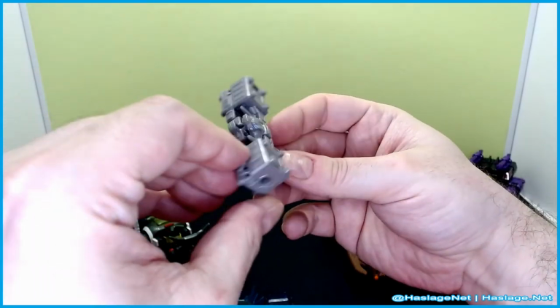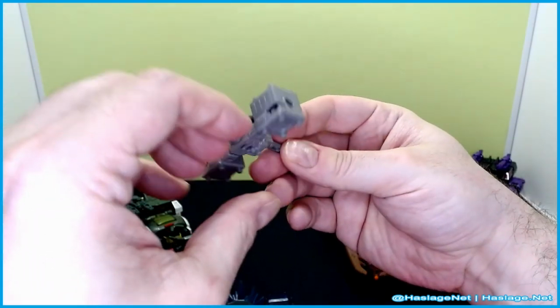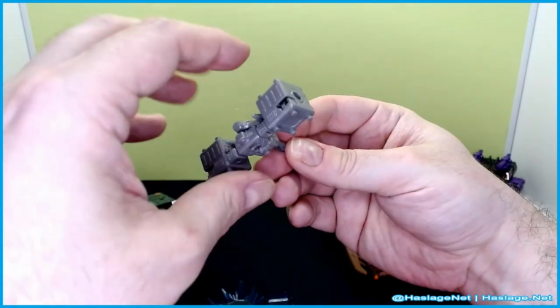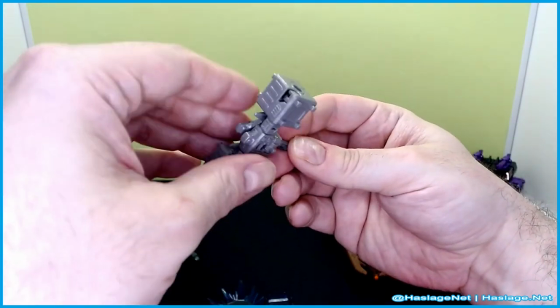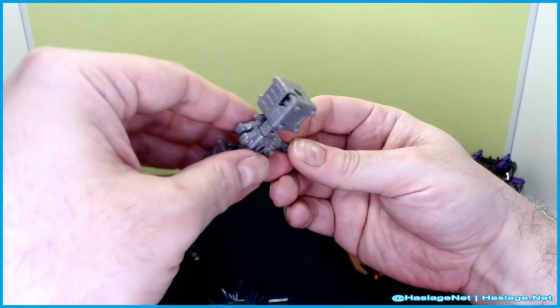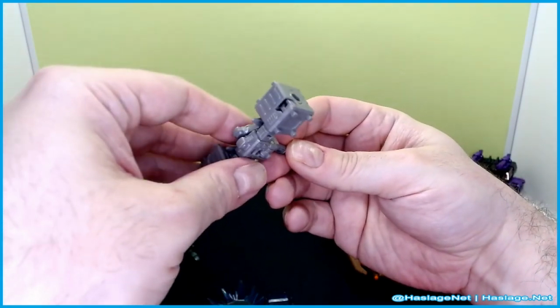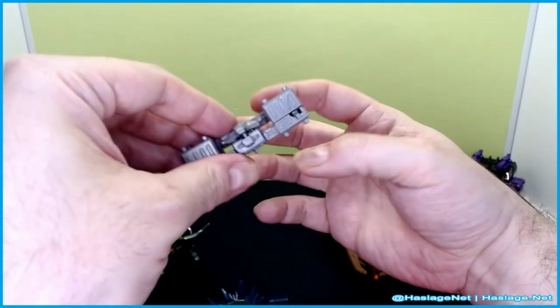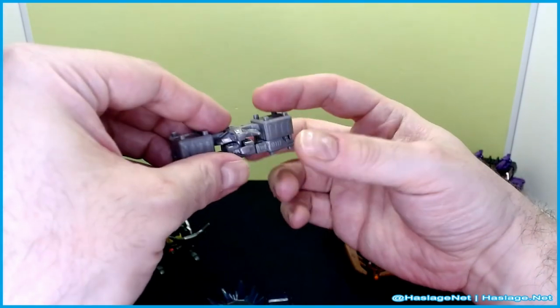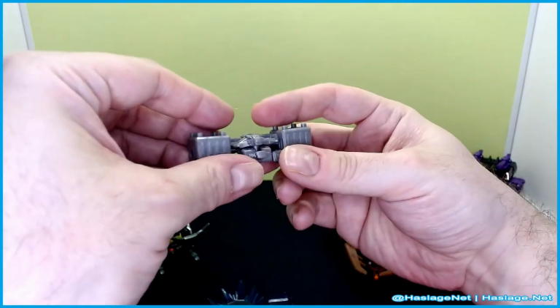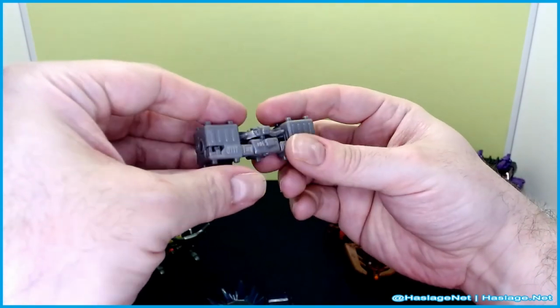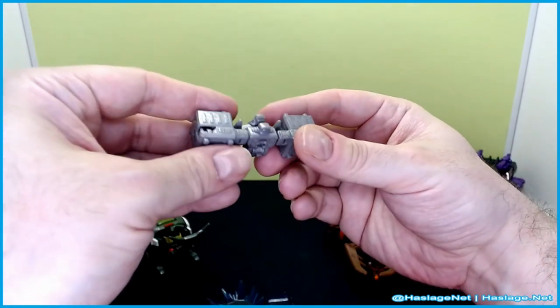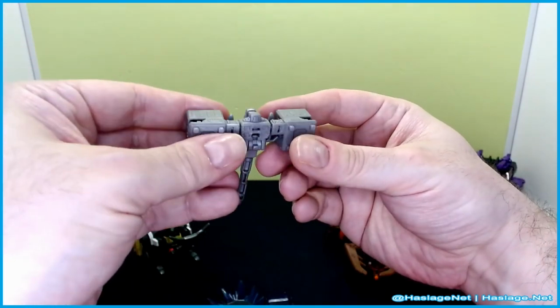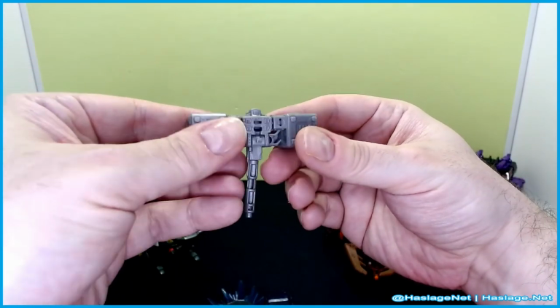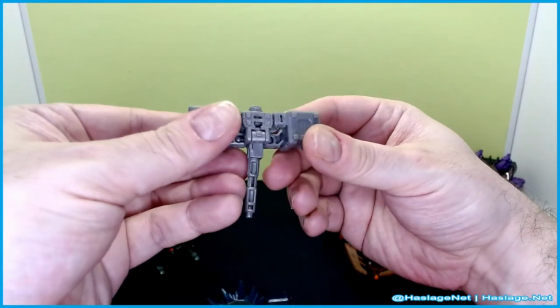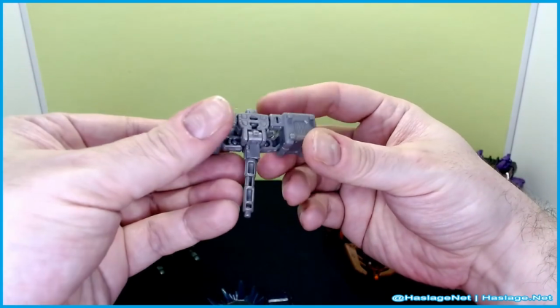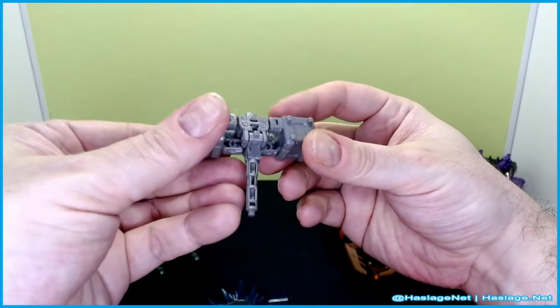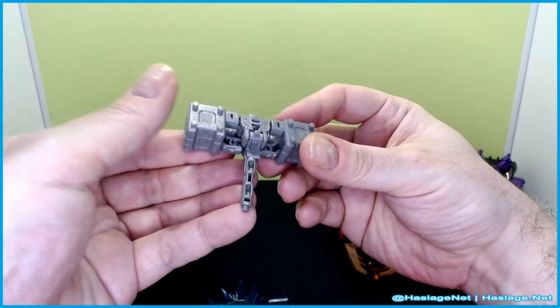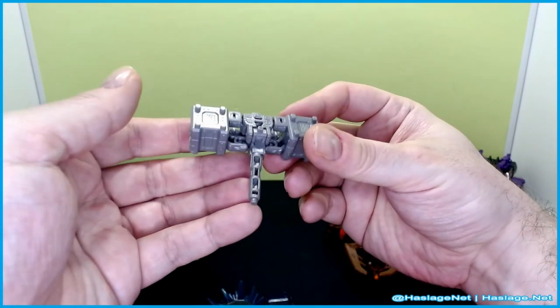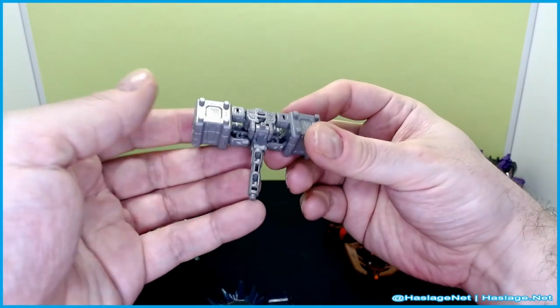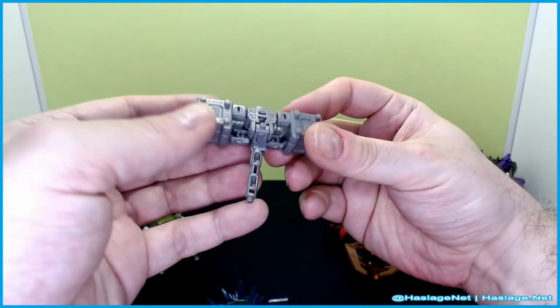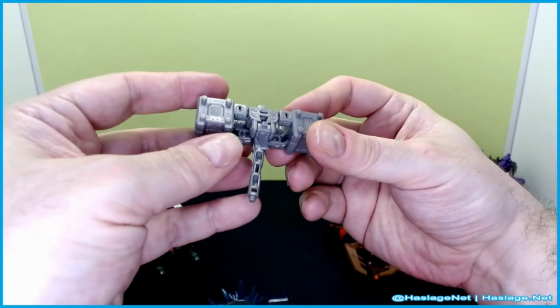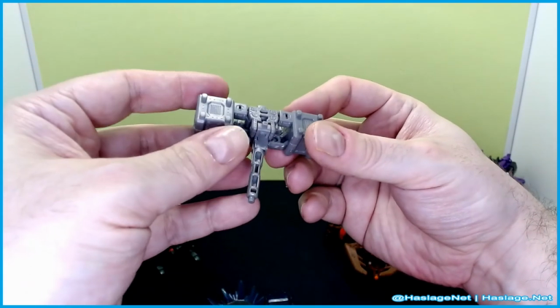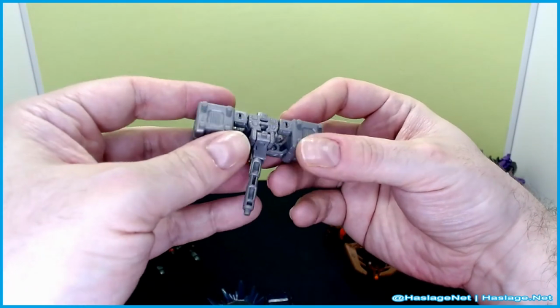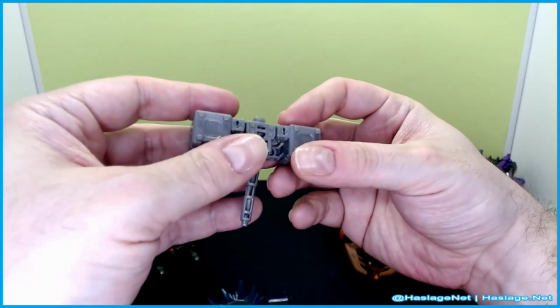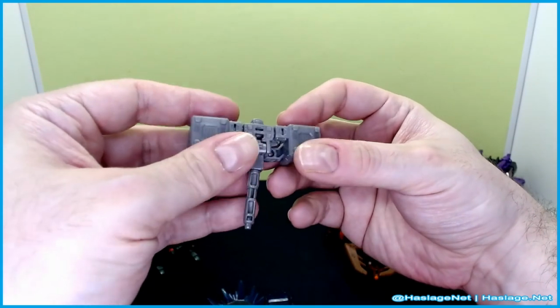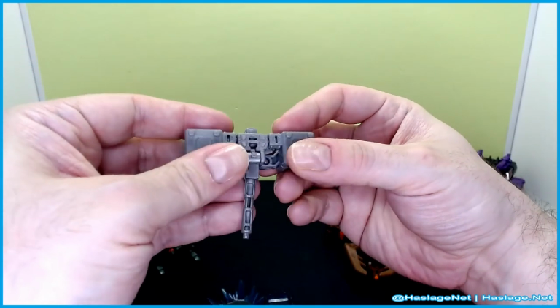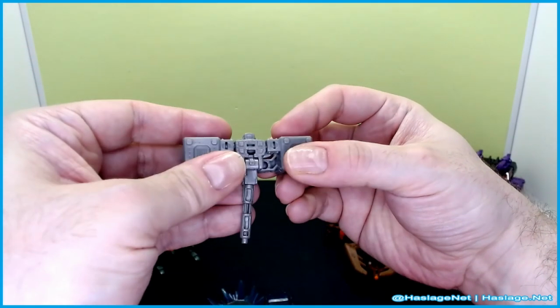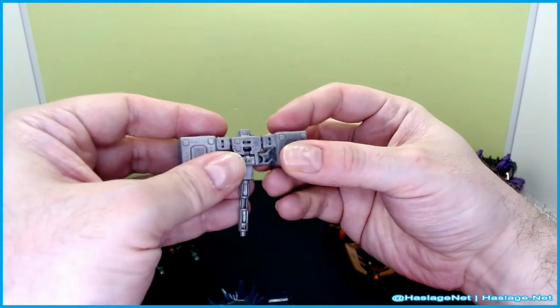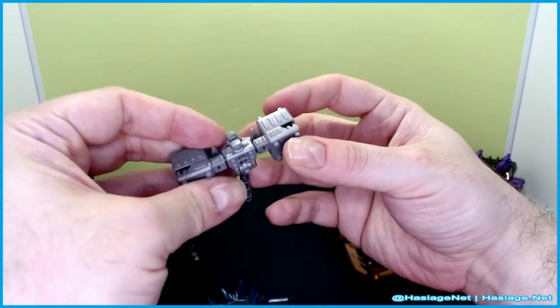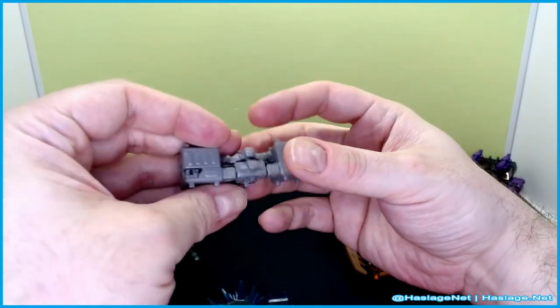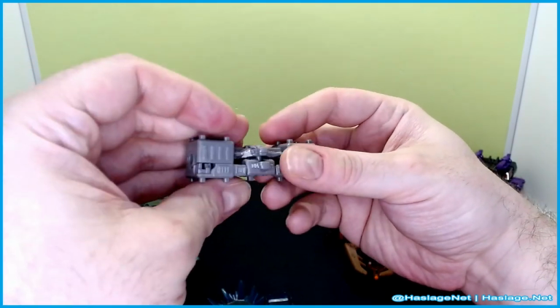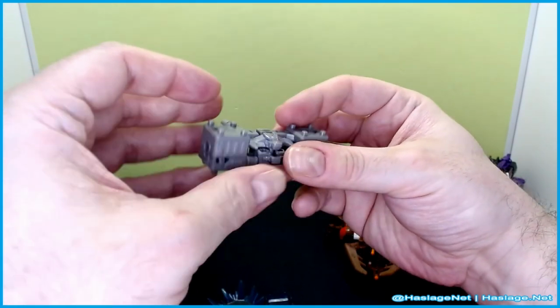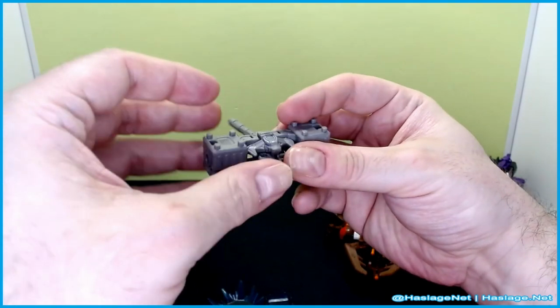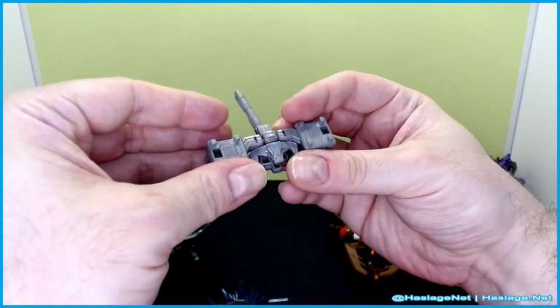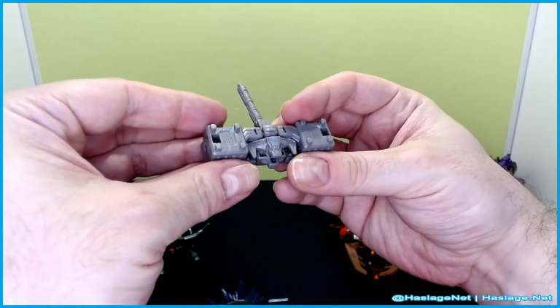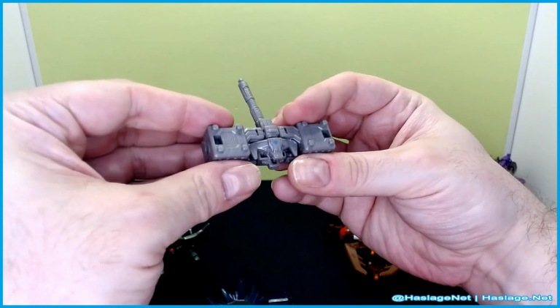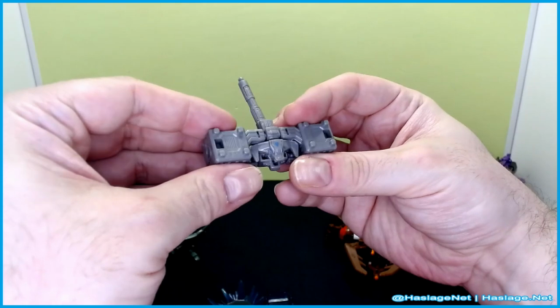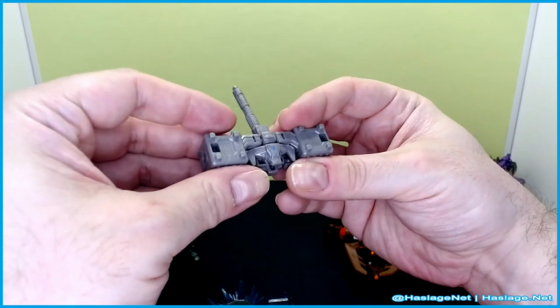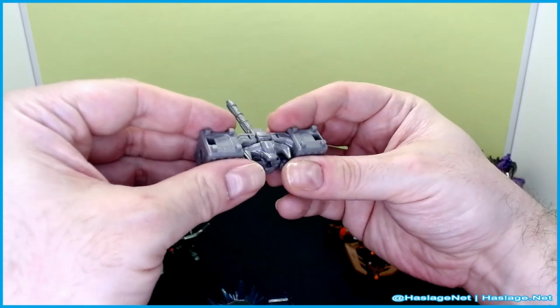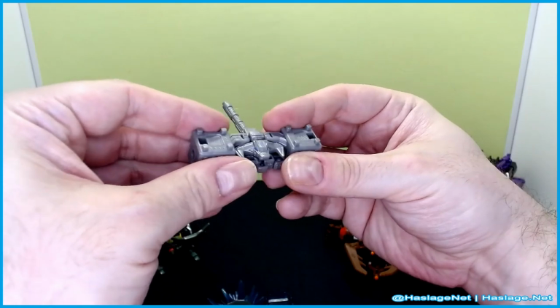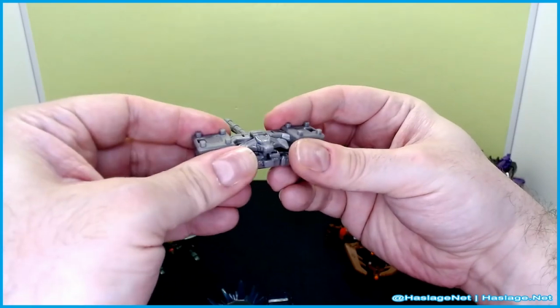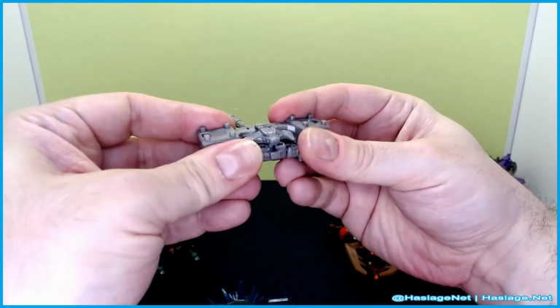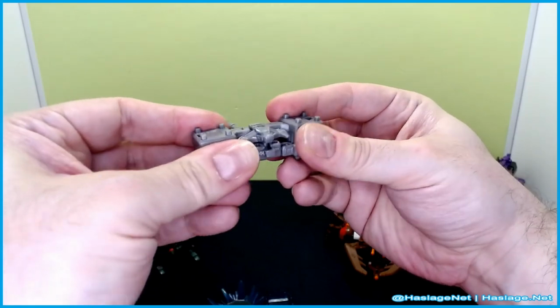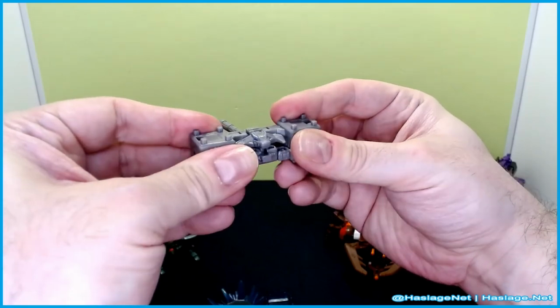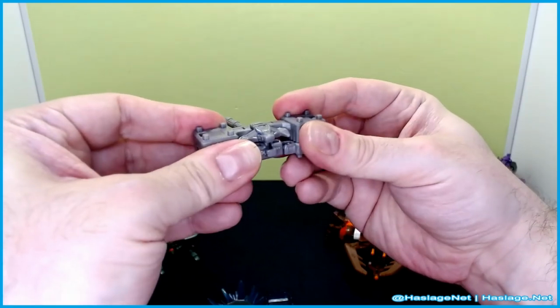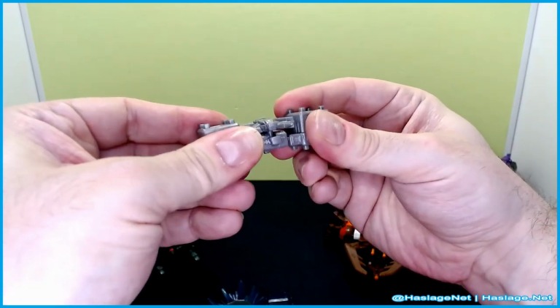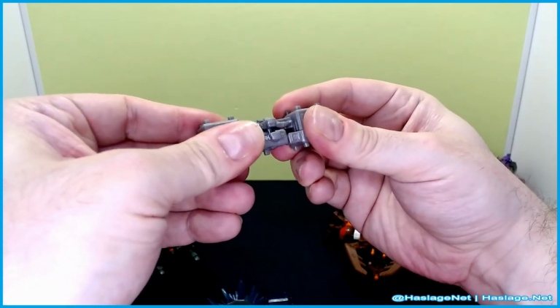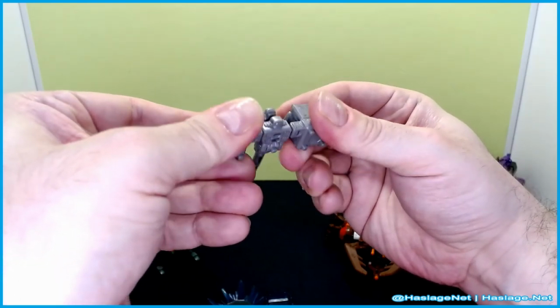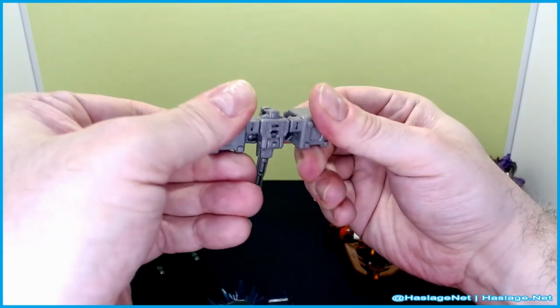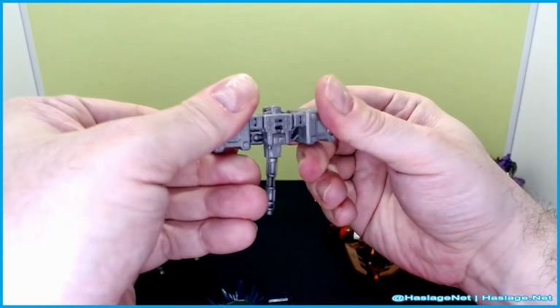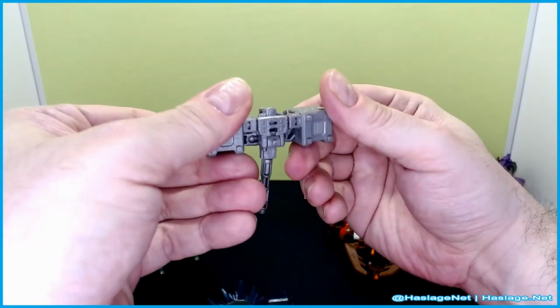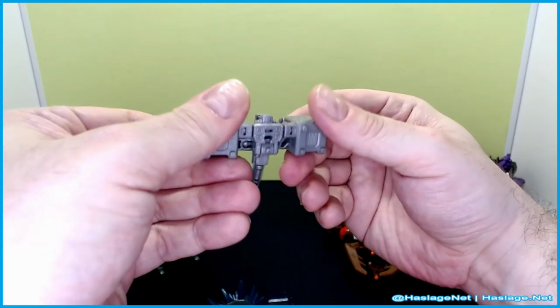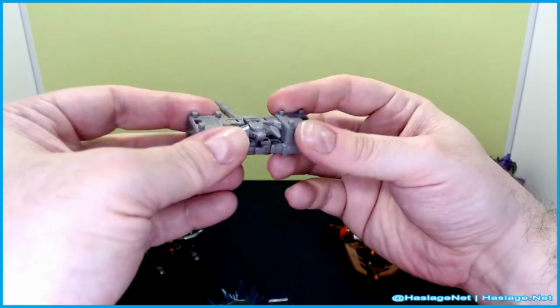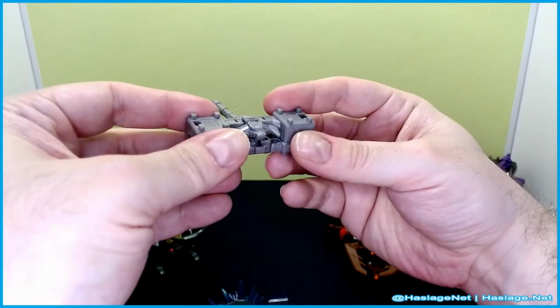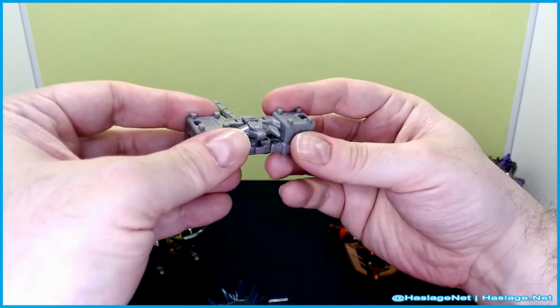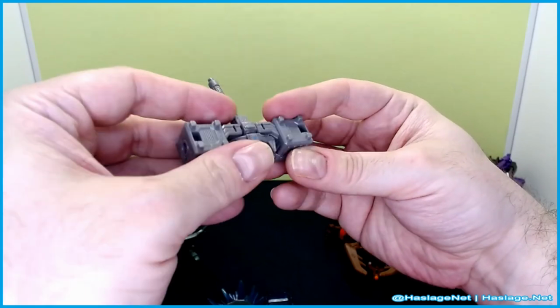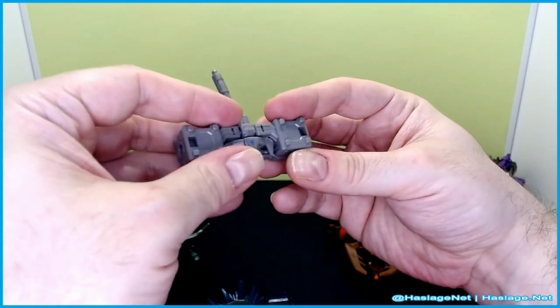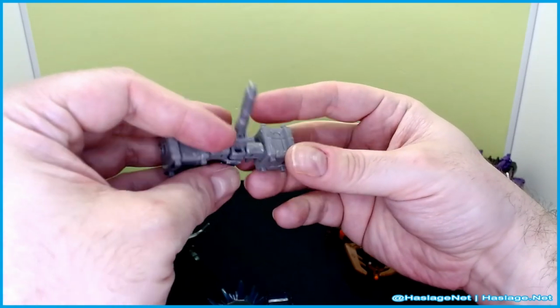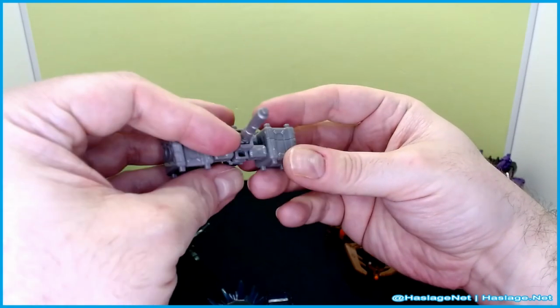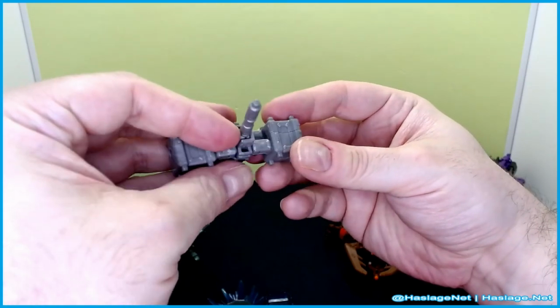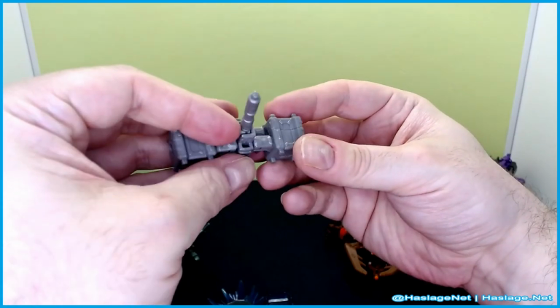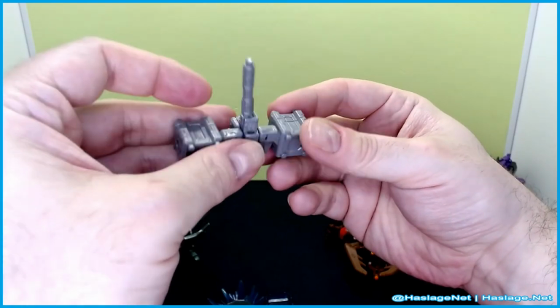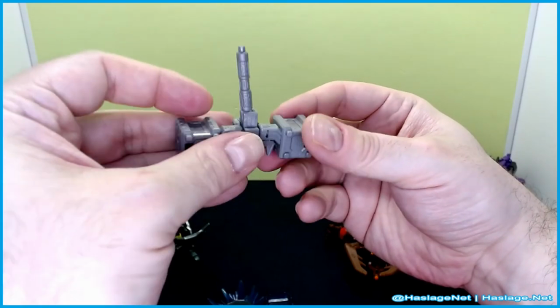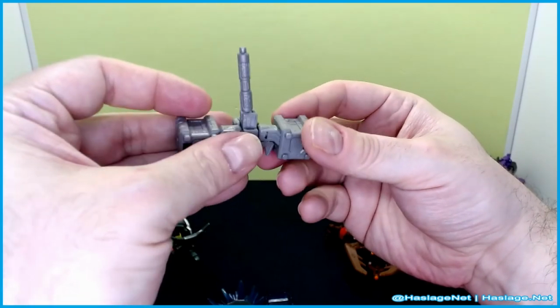Not too much going on with this guy — he's literally a couple of moves away from being something.